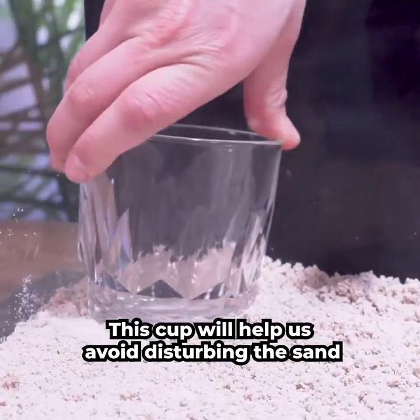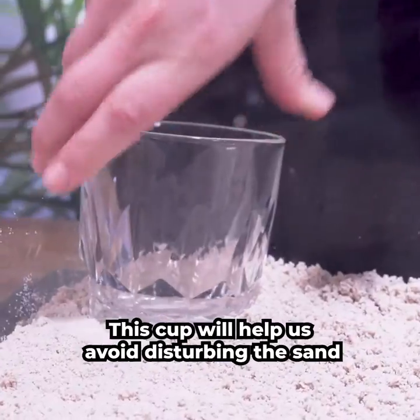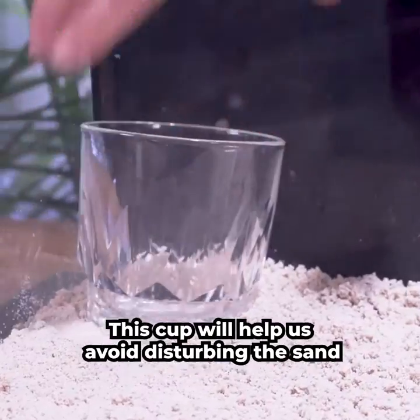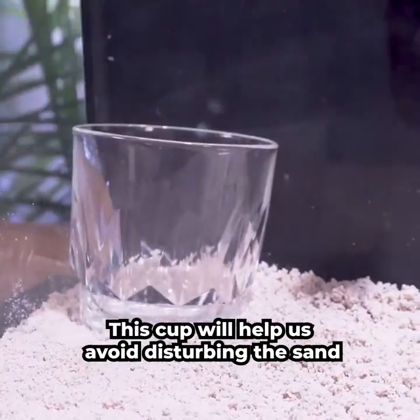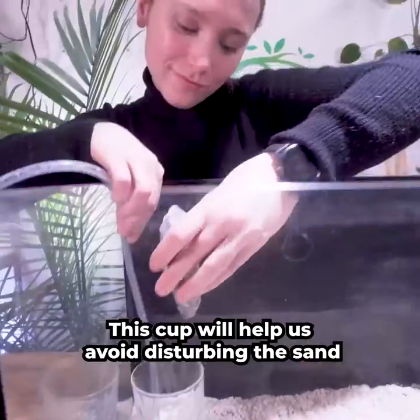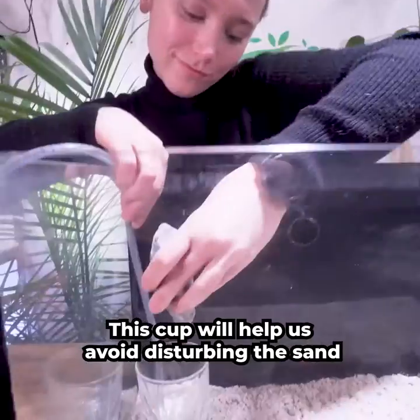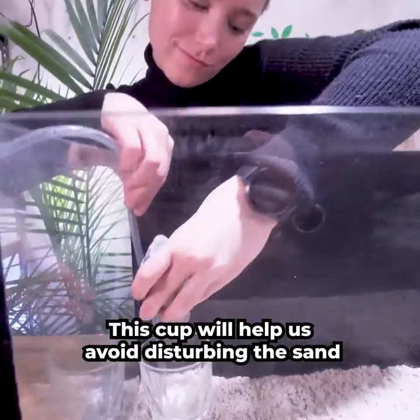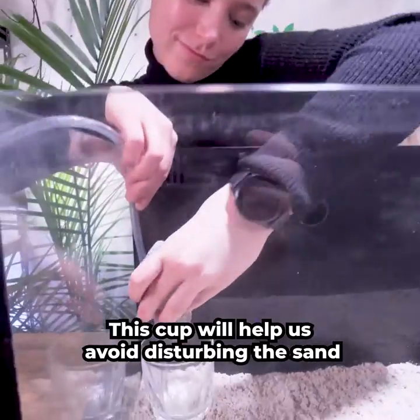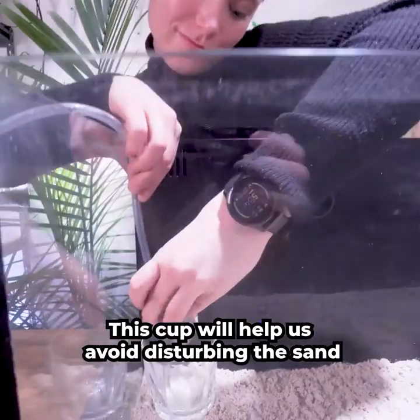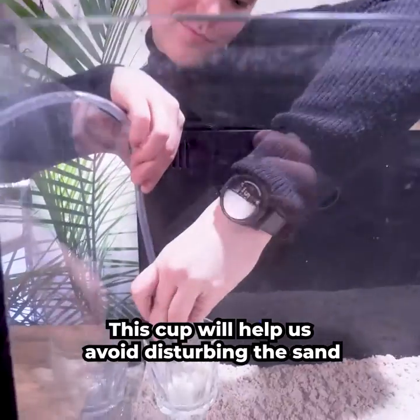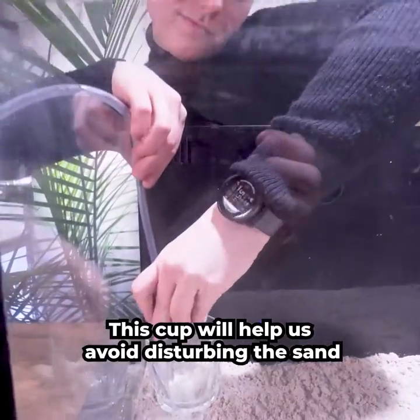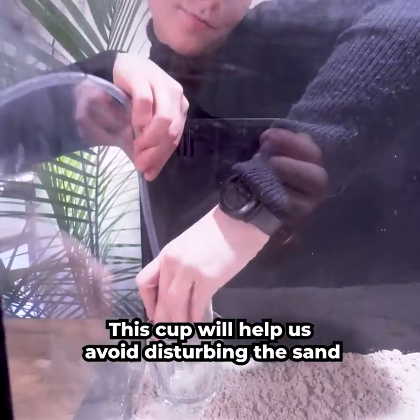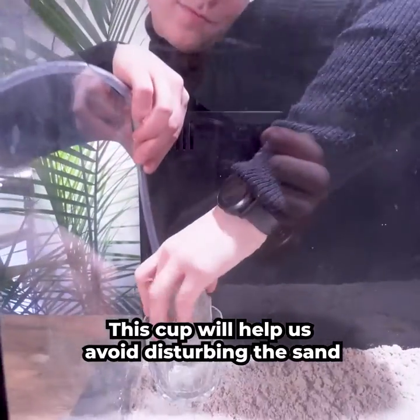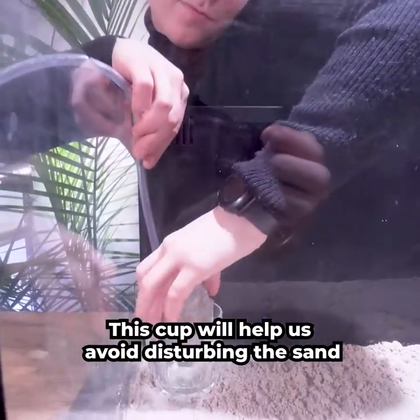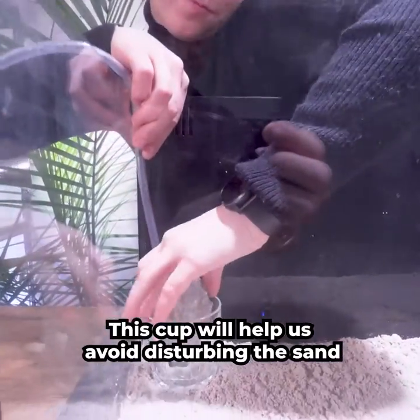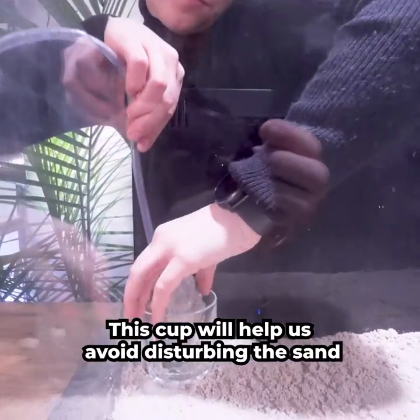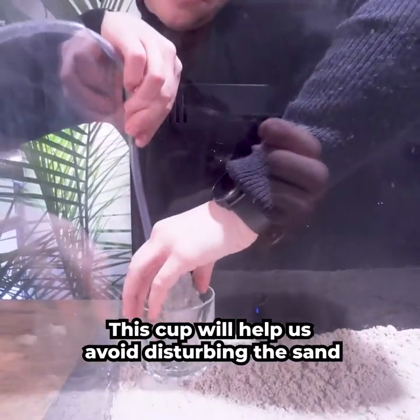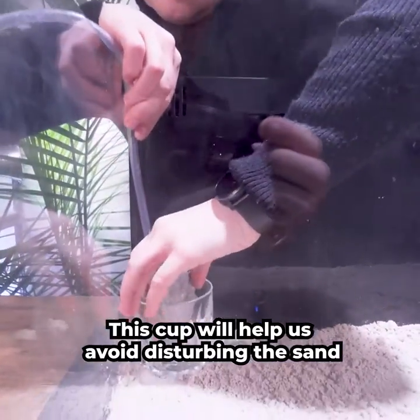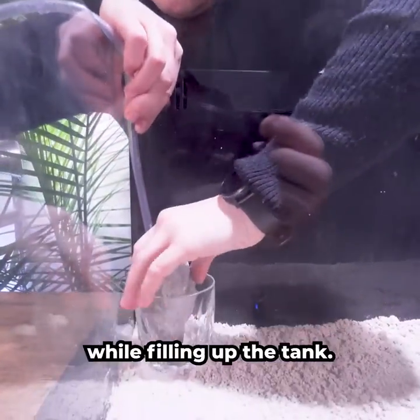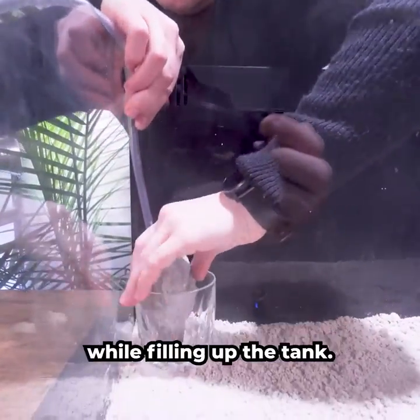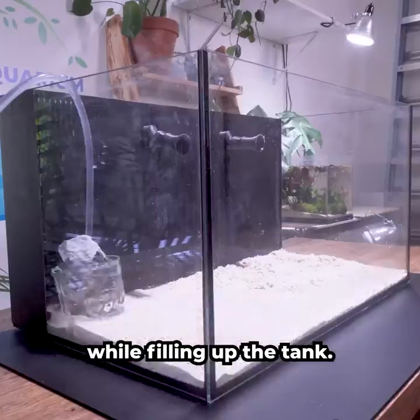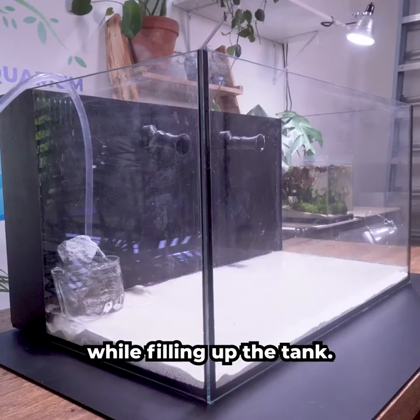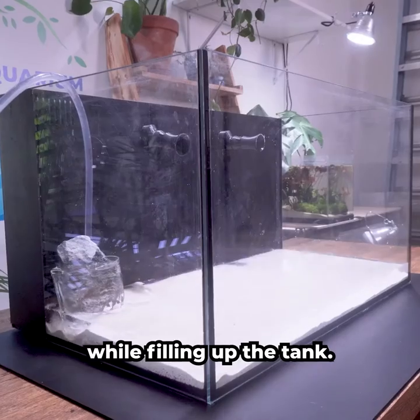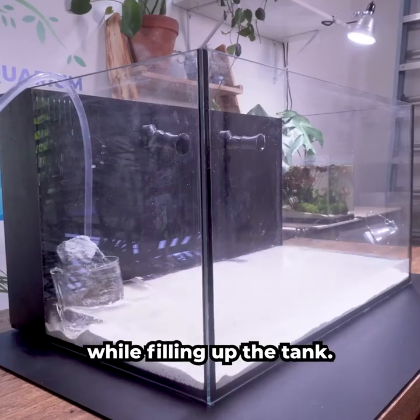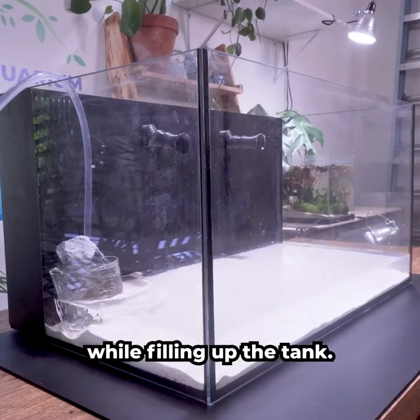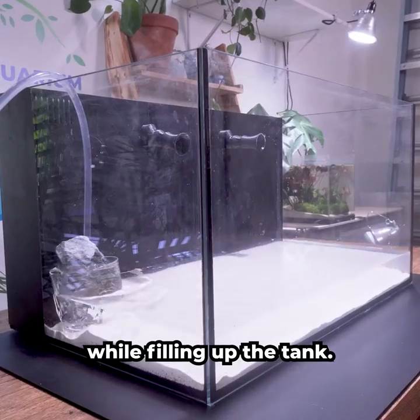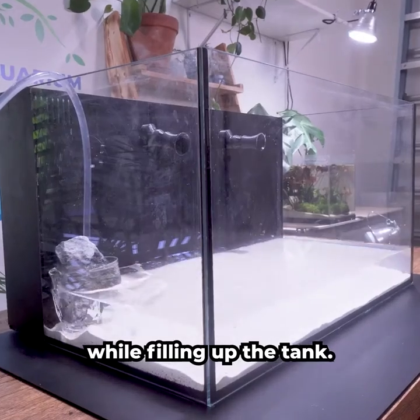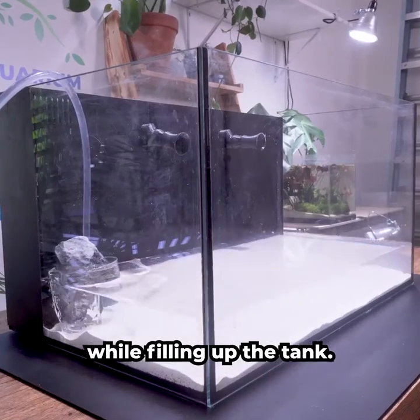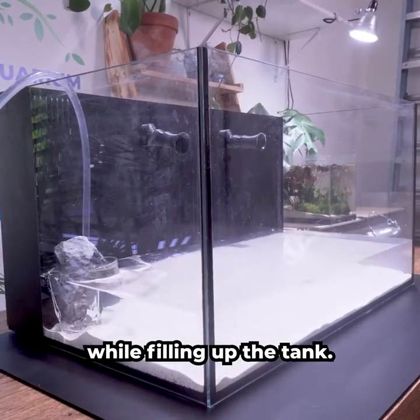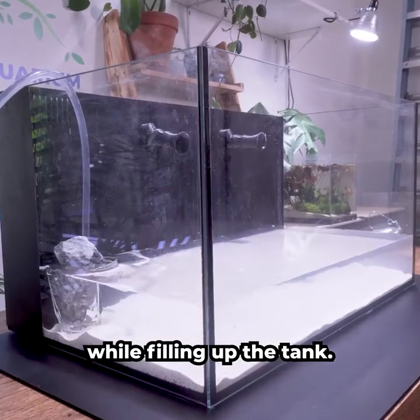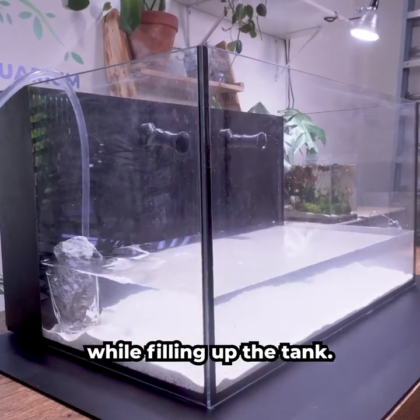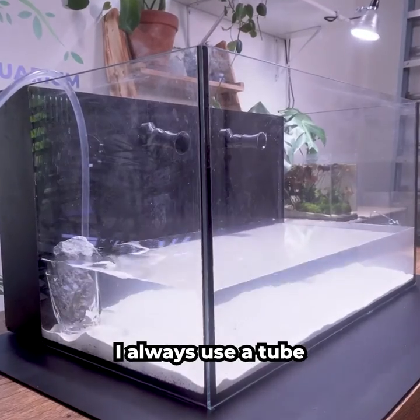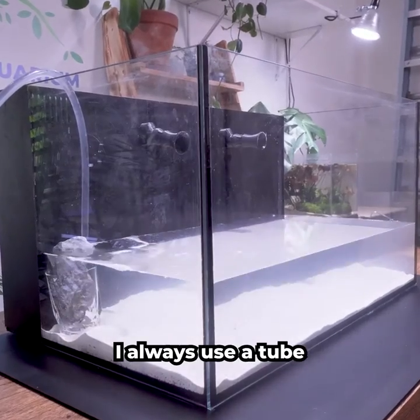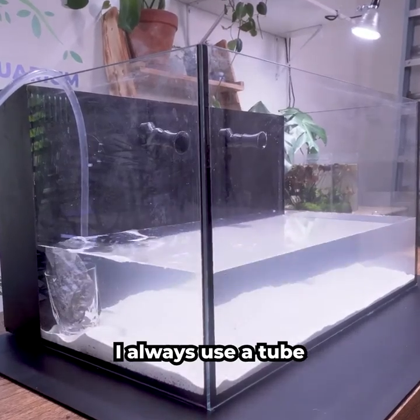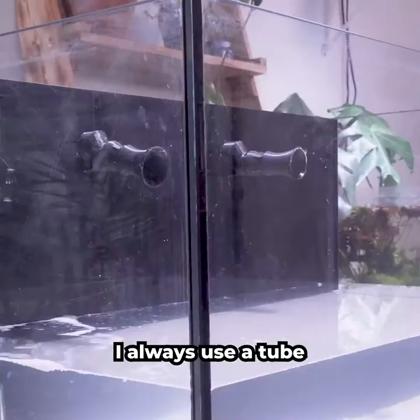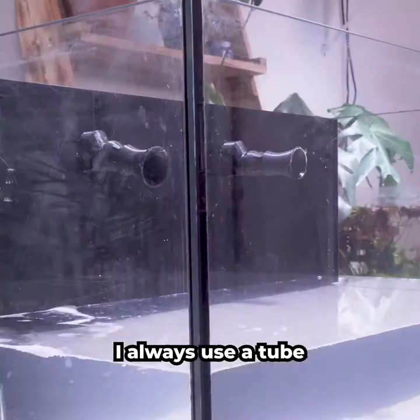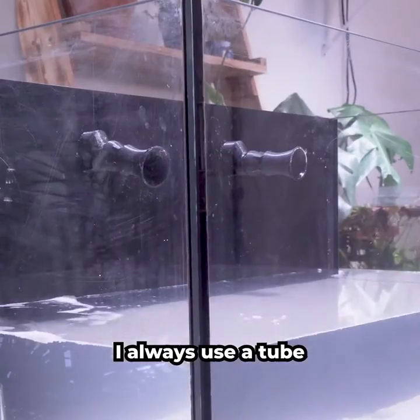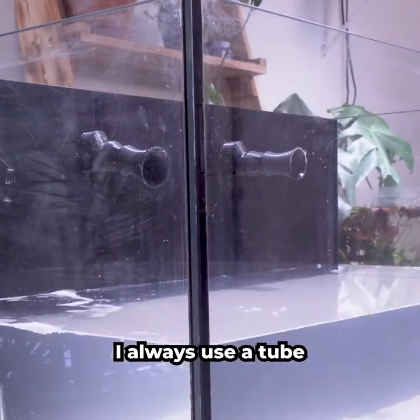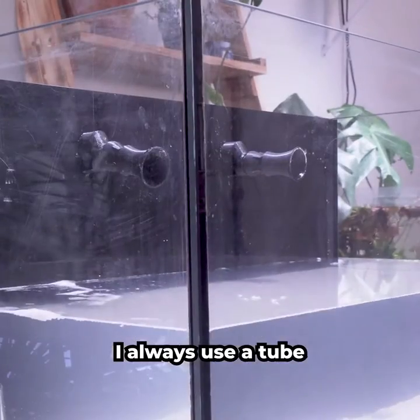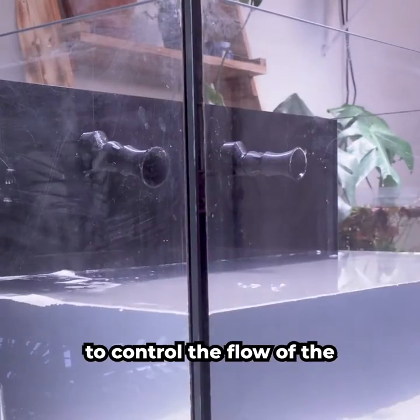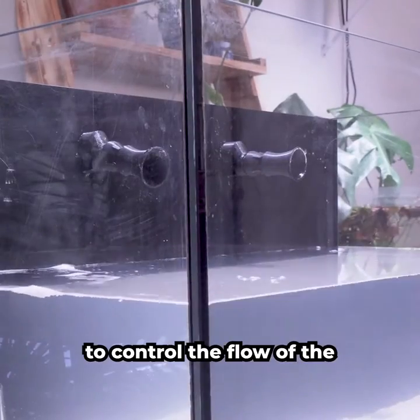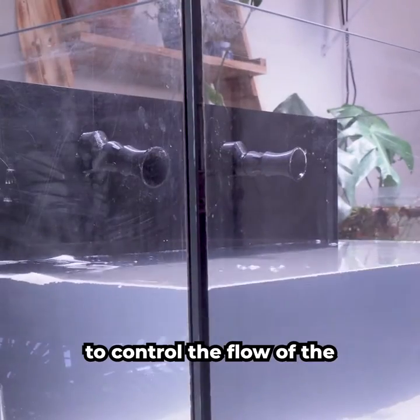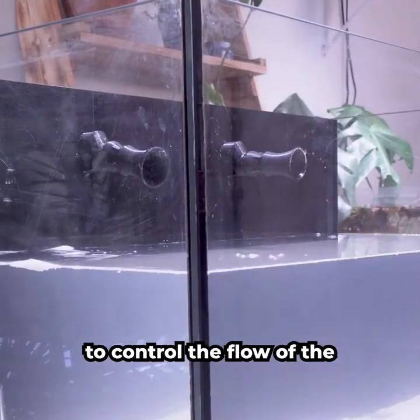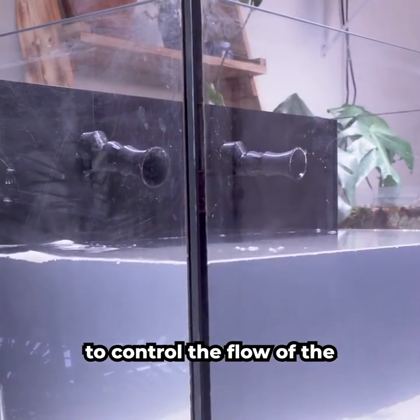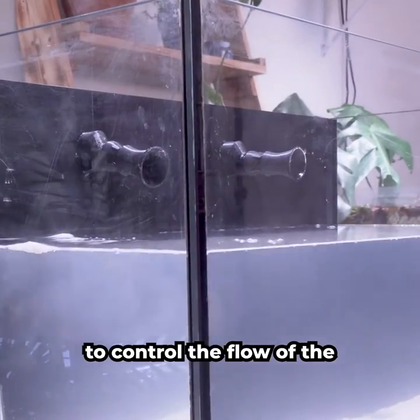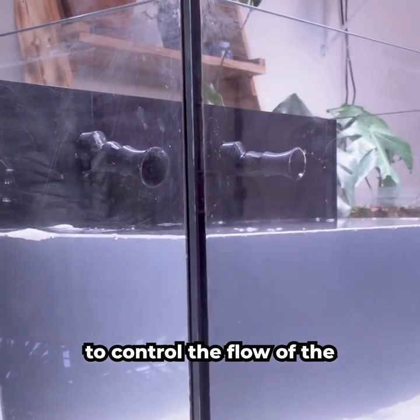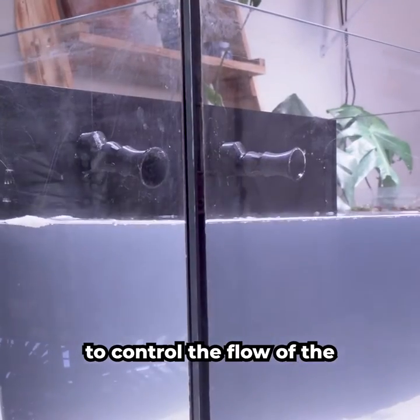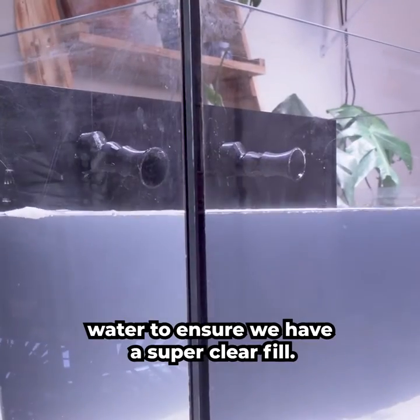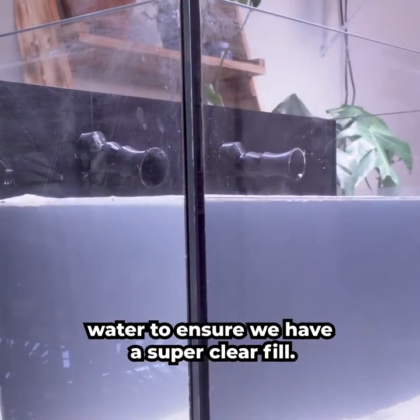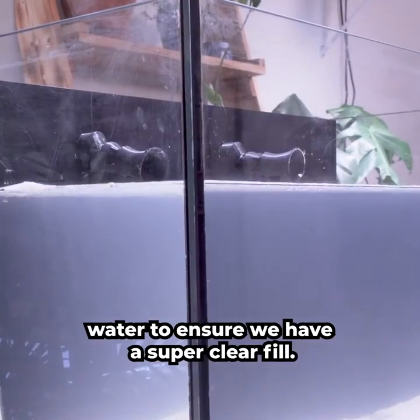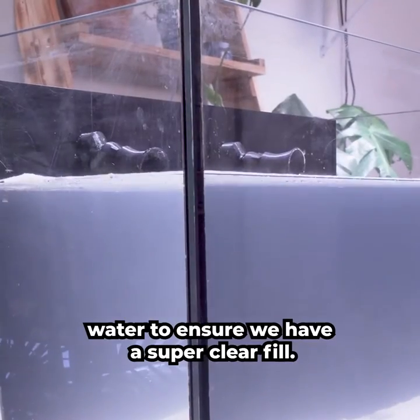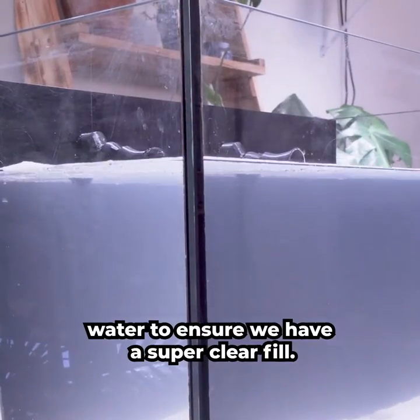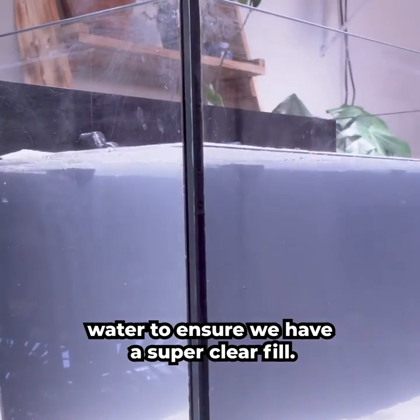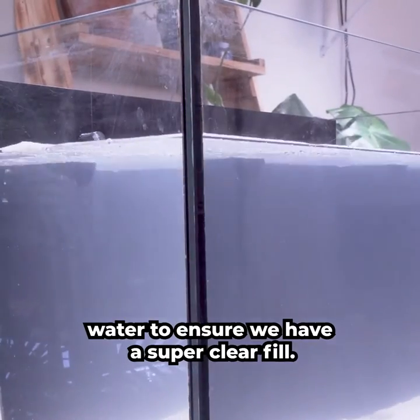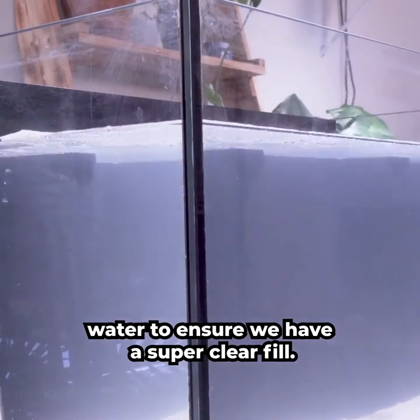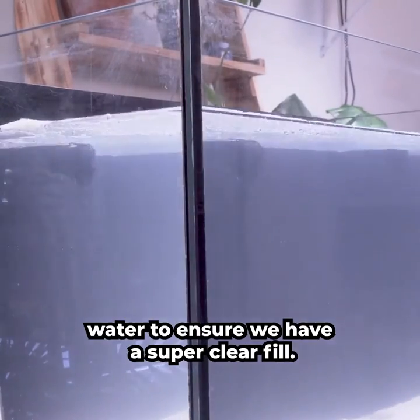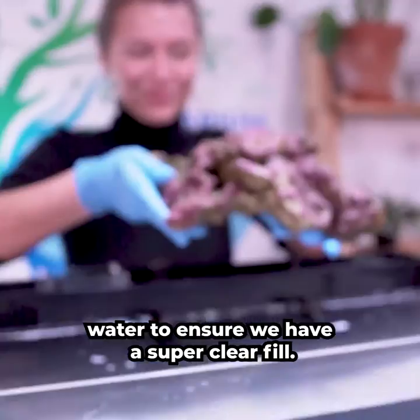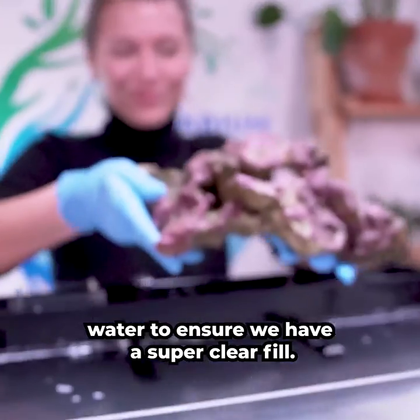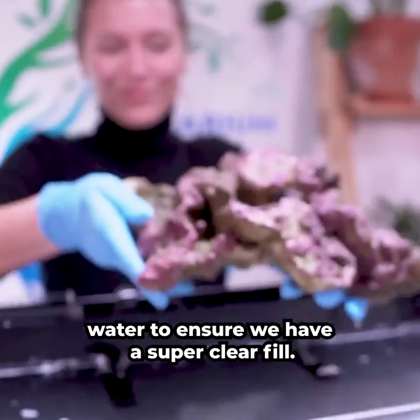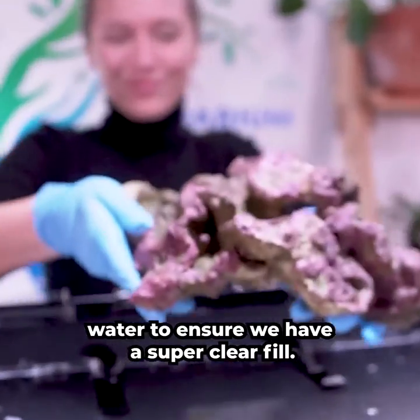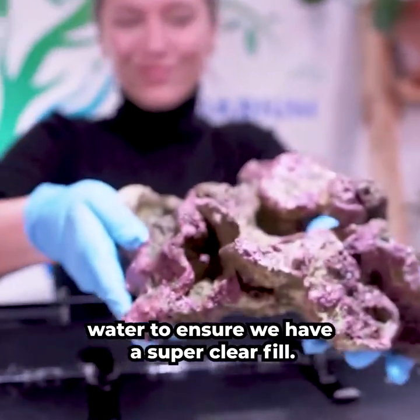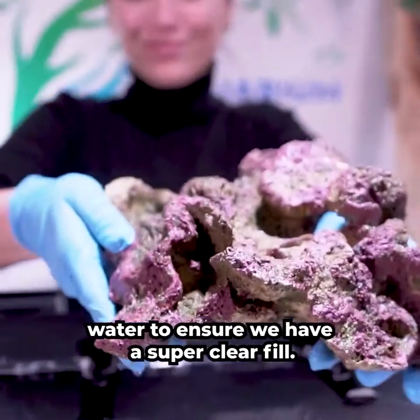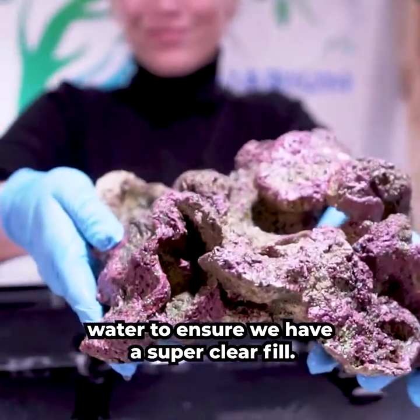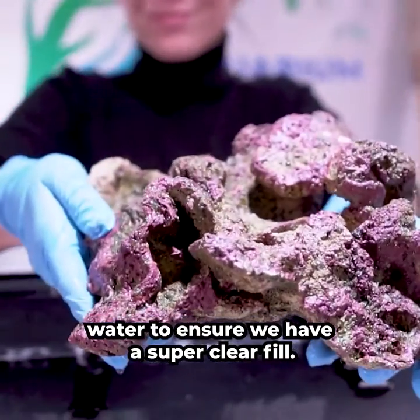This cup will help us avoid disturbing the sand while filling up the tank. I always use a tube to control the flow of the water to ensure we have a super clear fill.